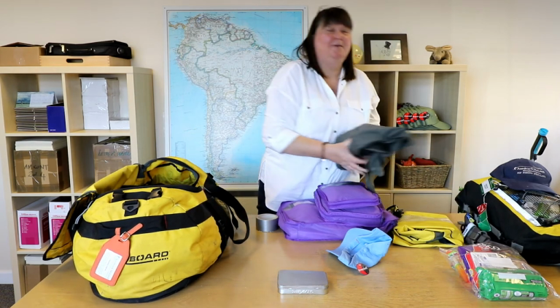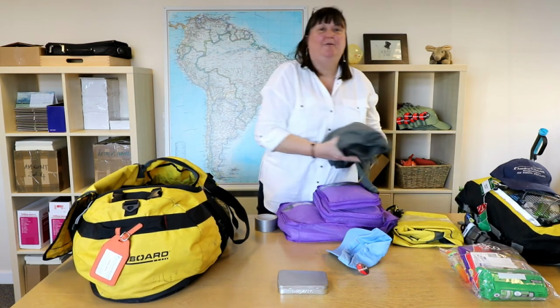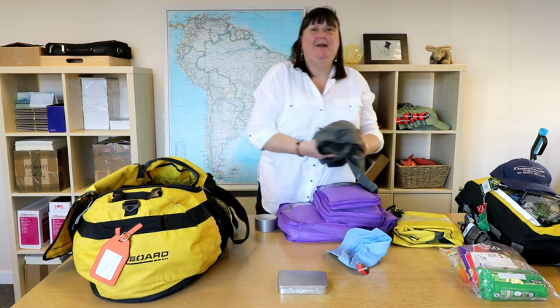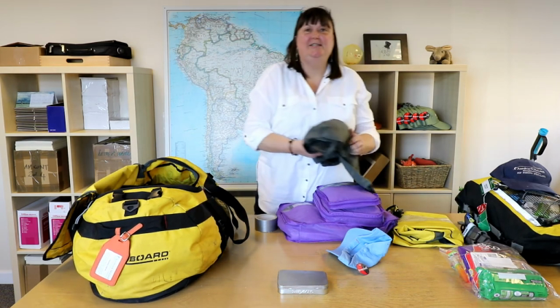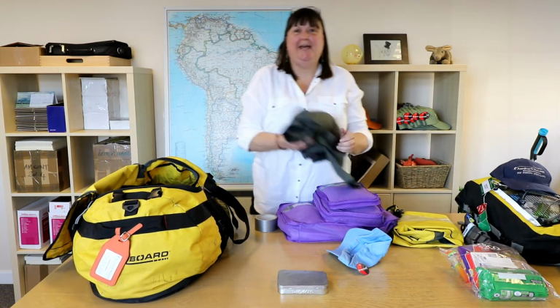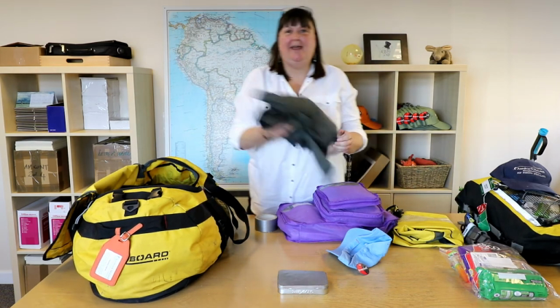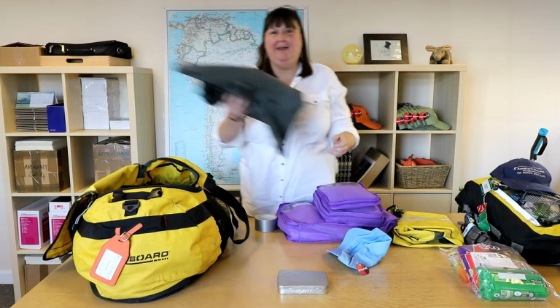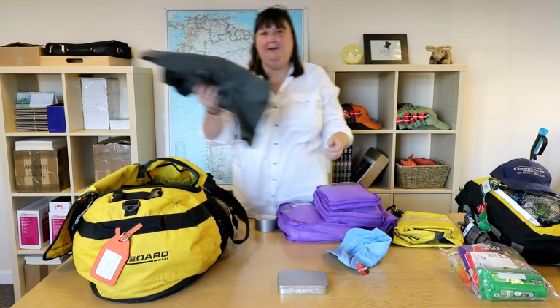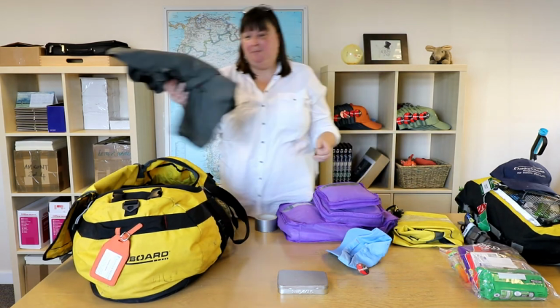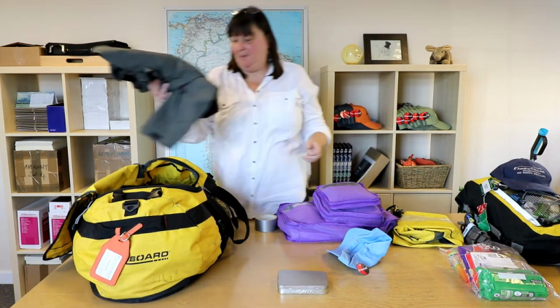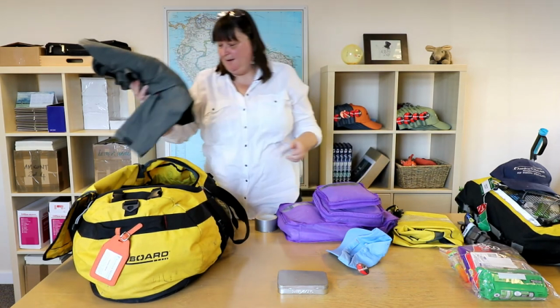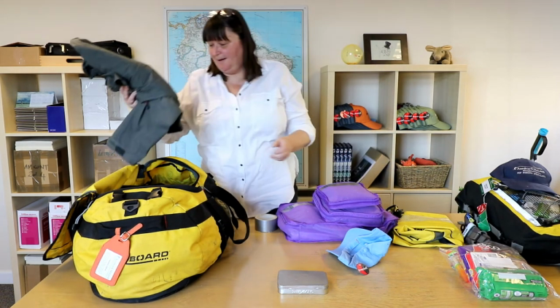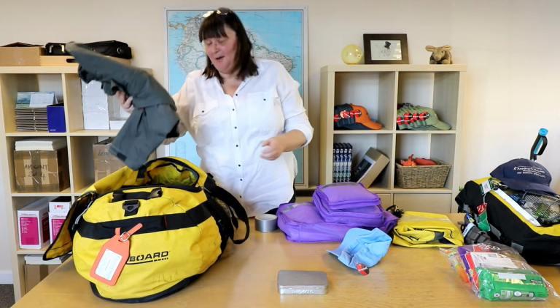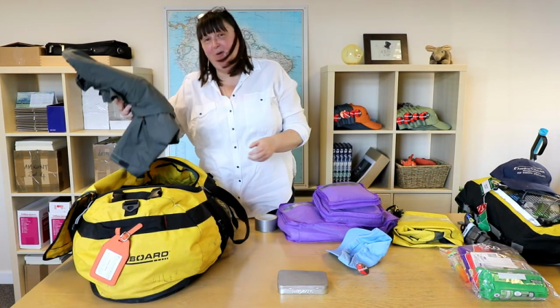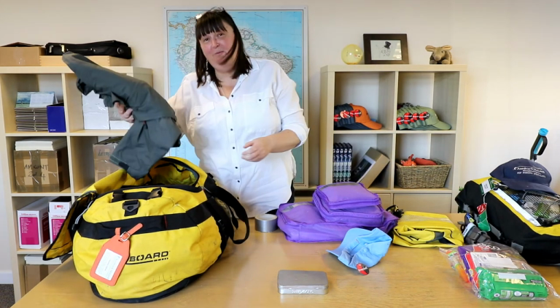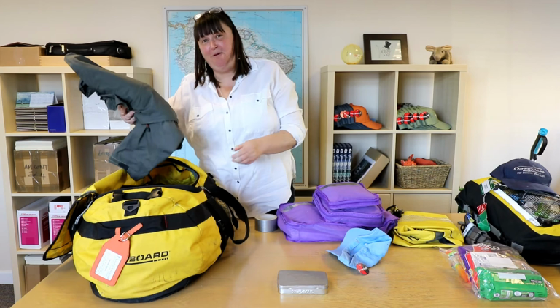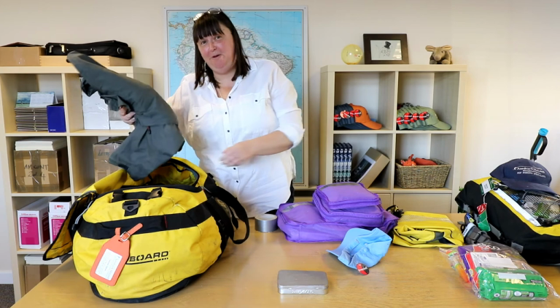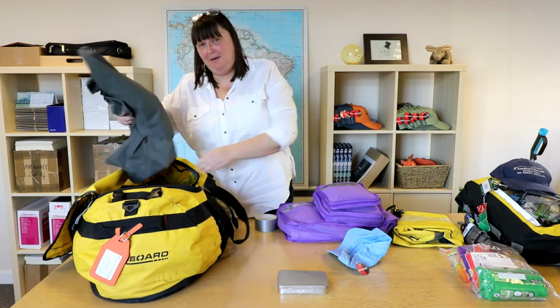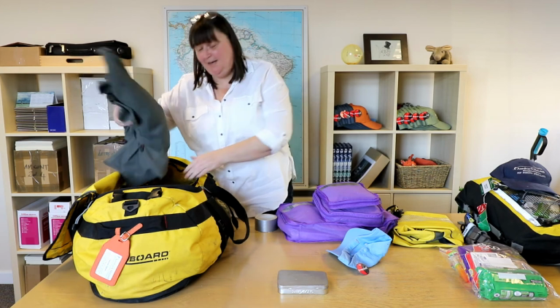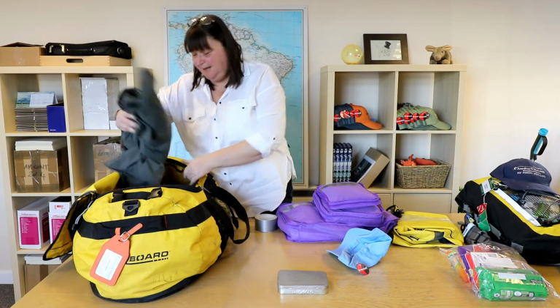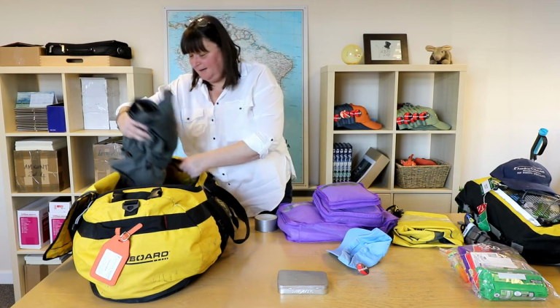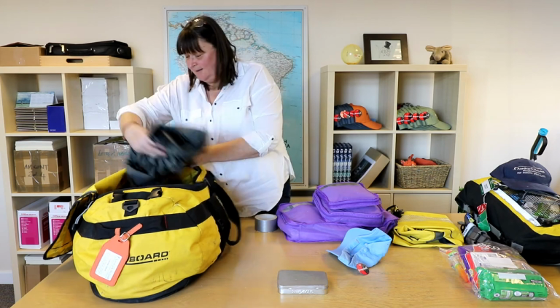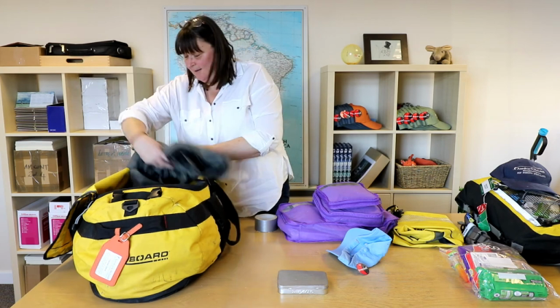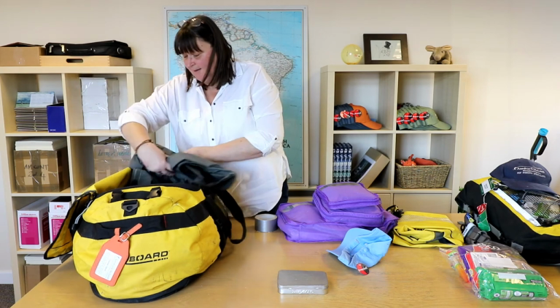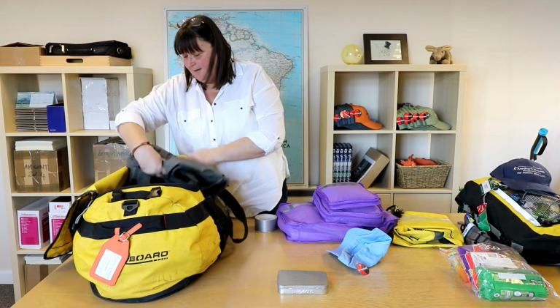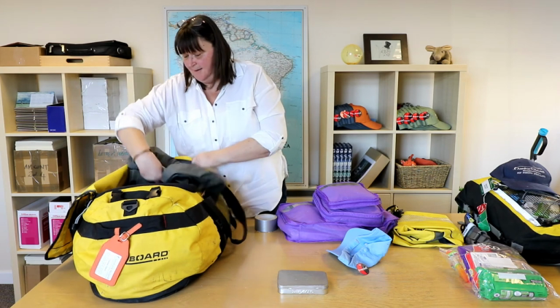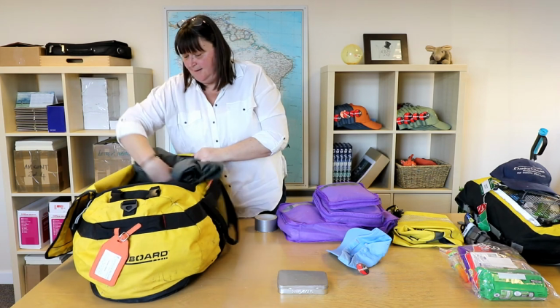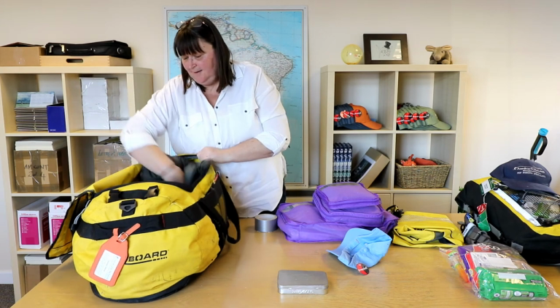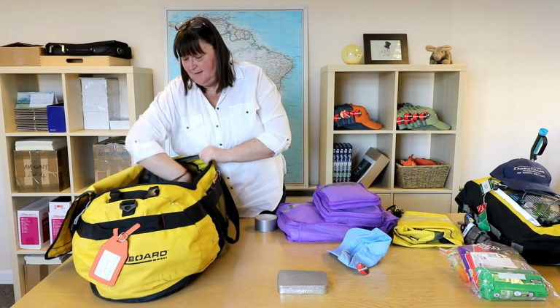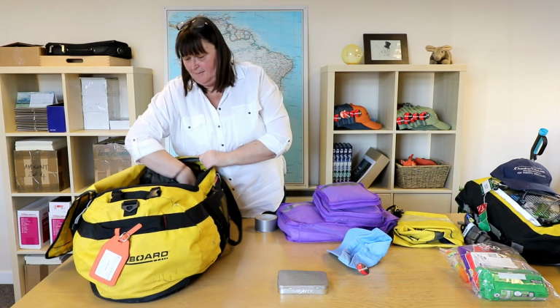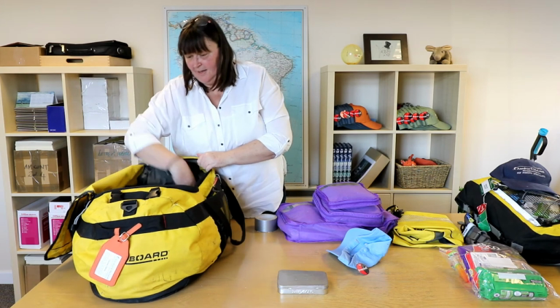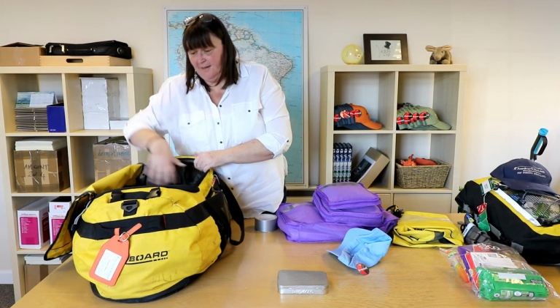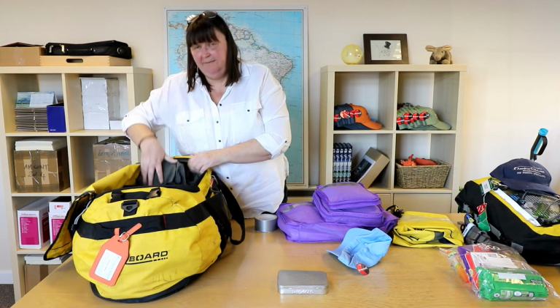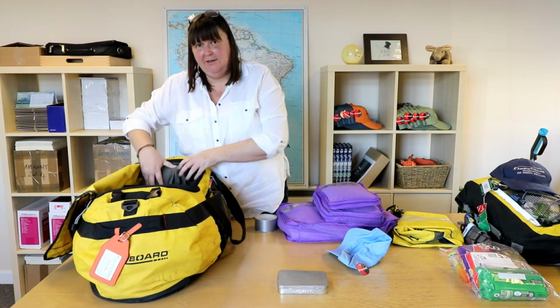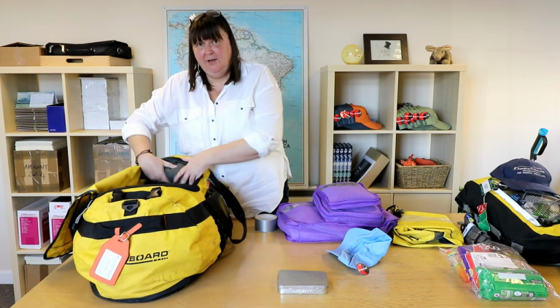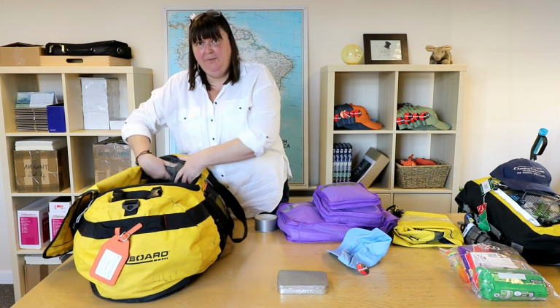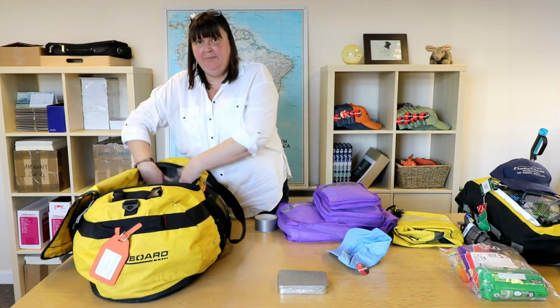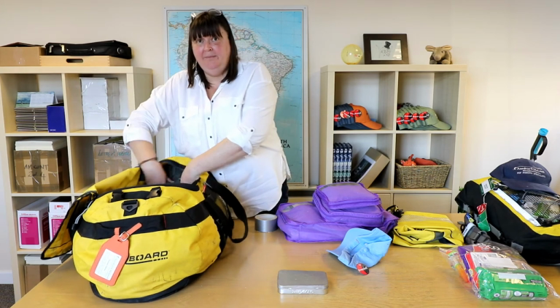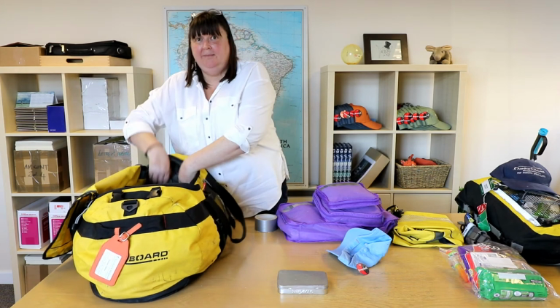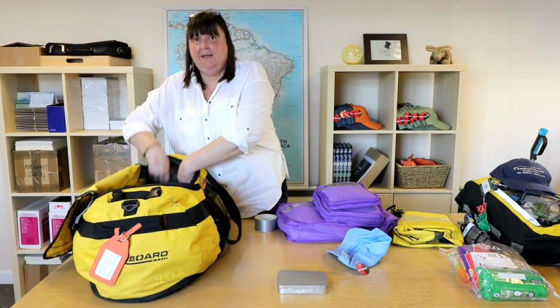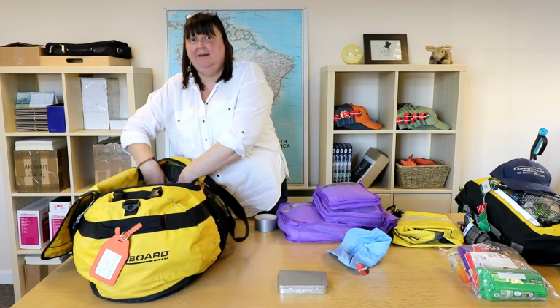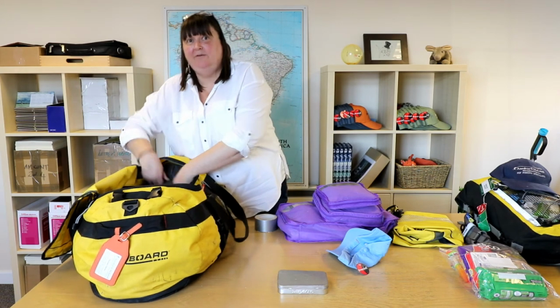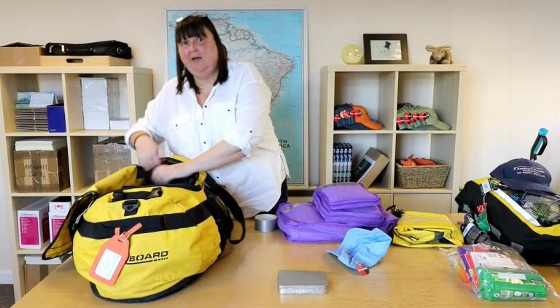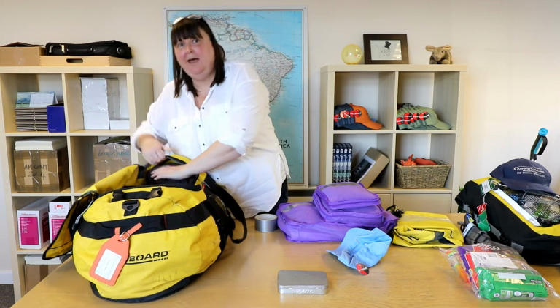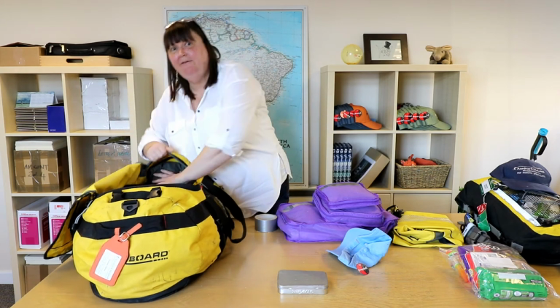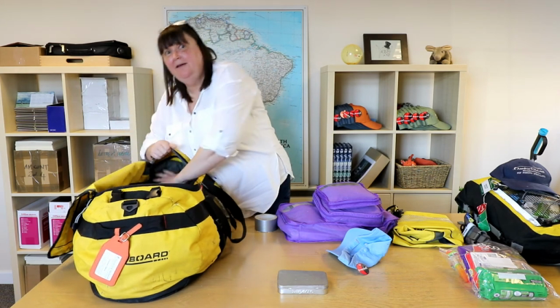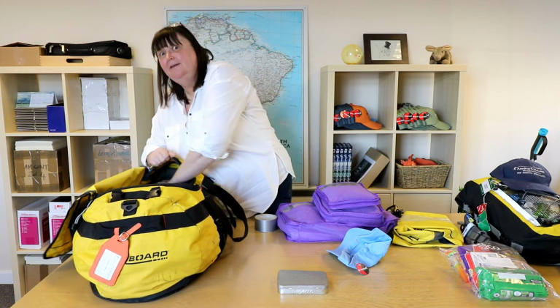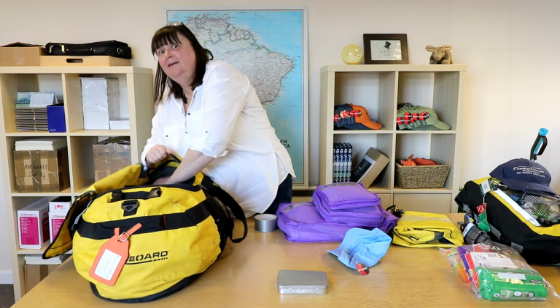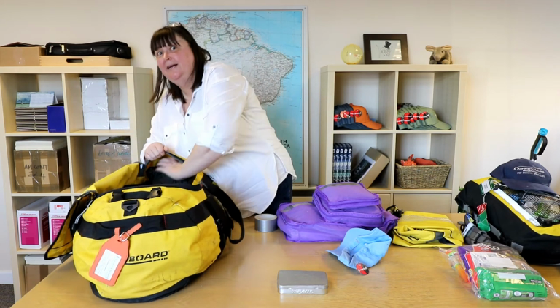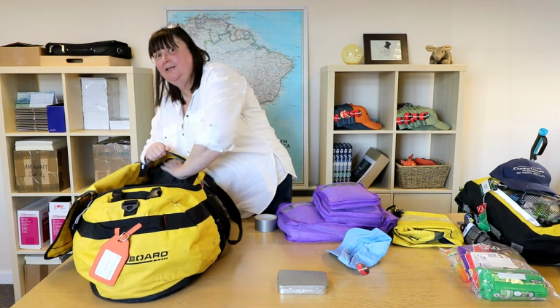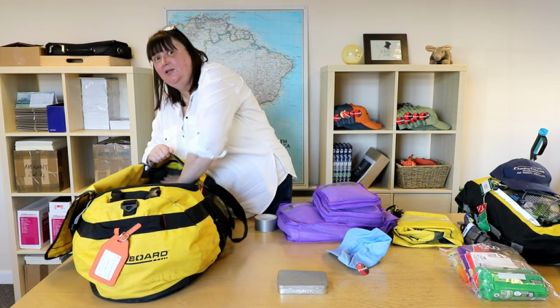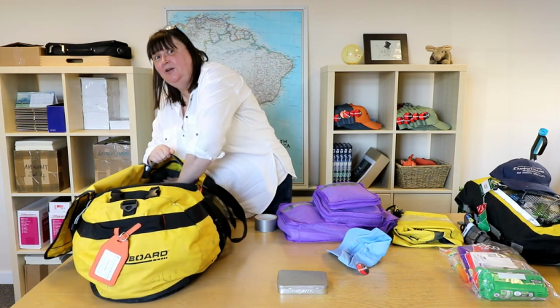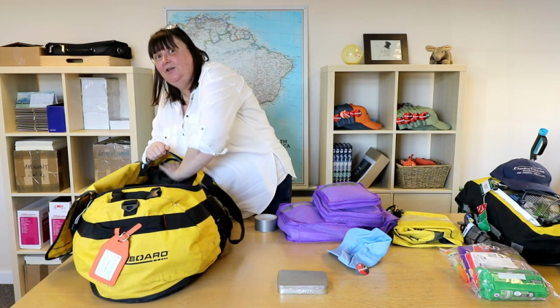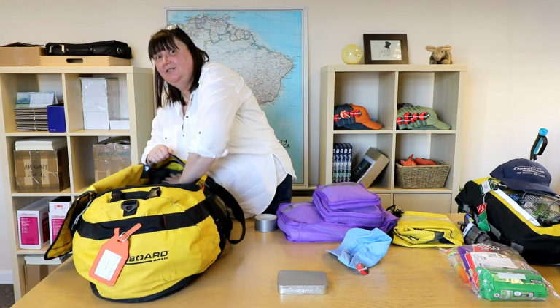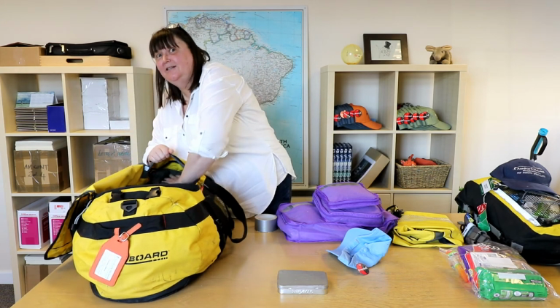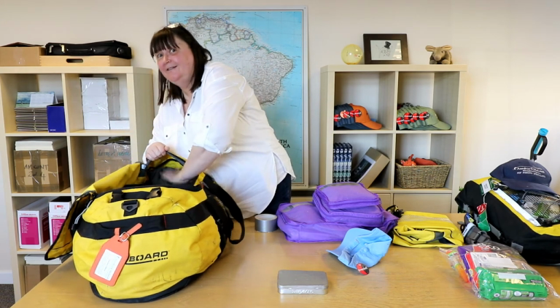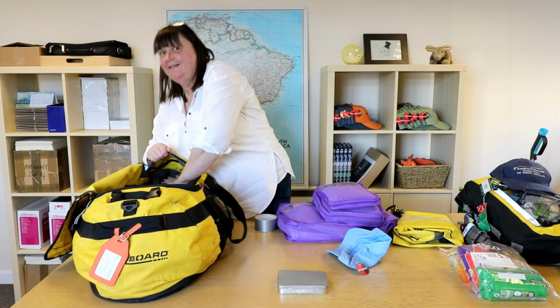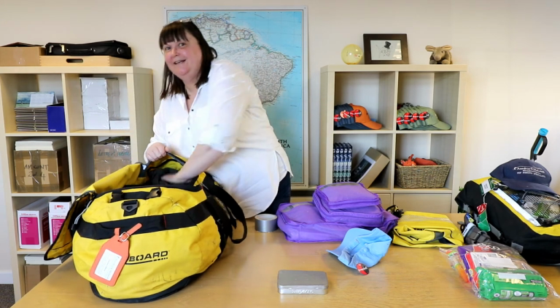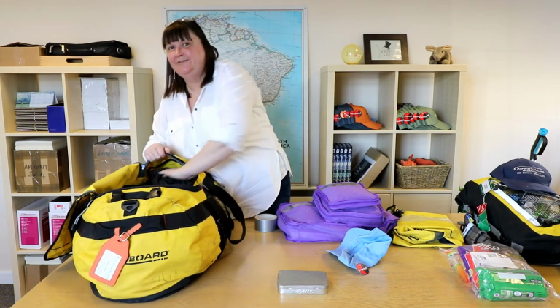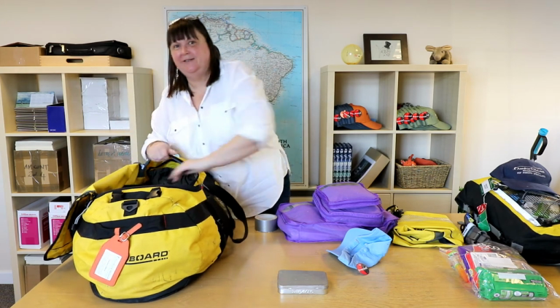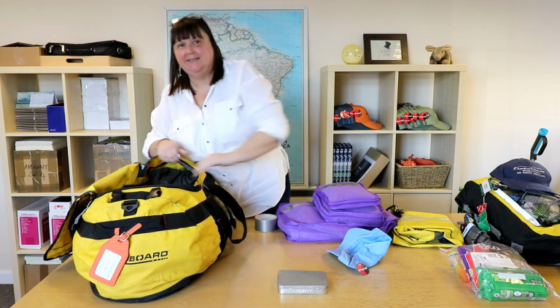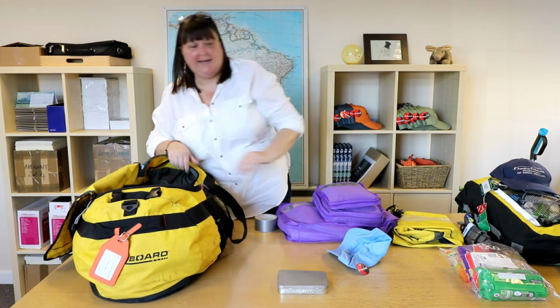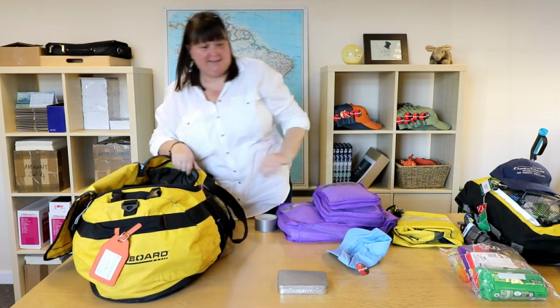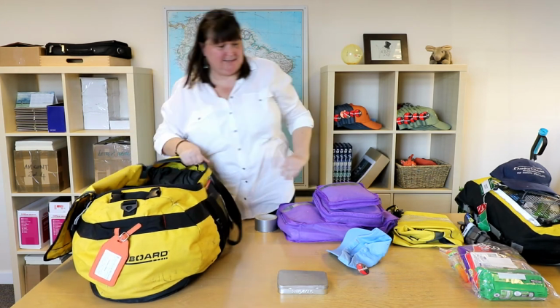Rain jacket. I hope I won't need it, but you never know. And if you have it and you don't use it, that's fantastic.